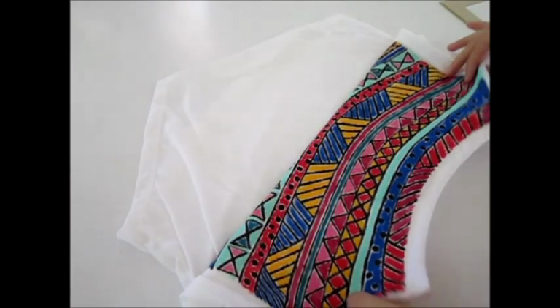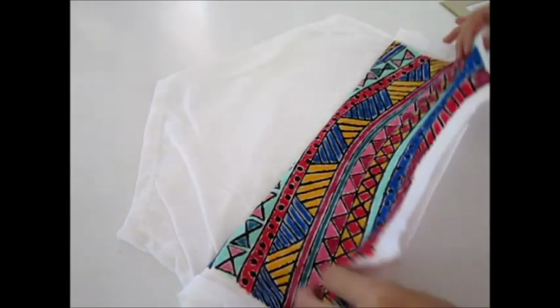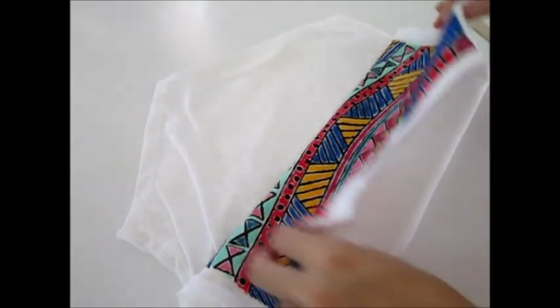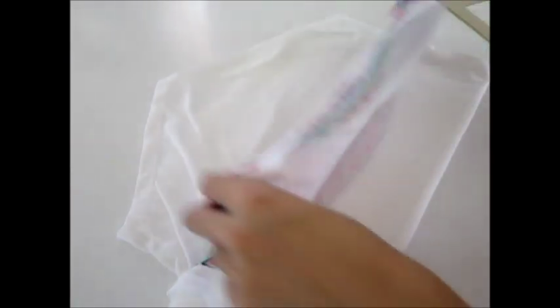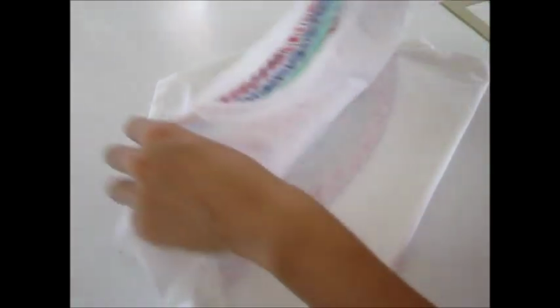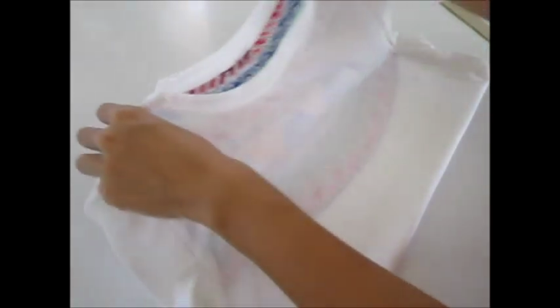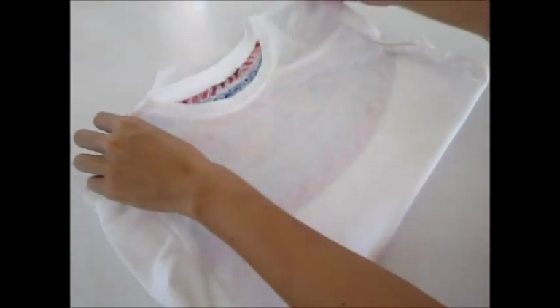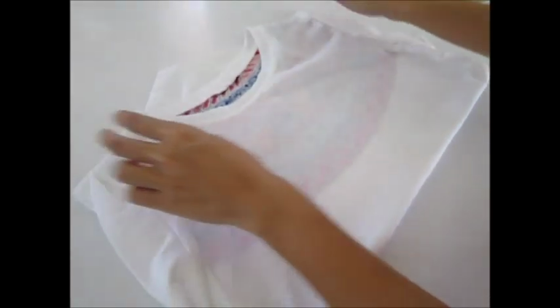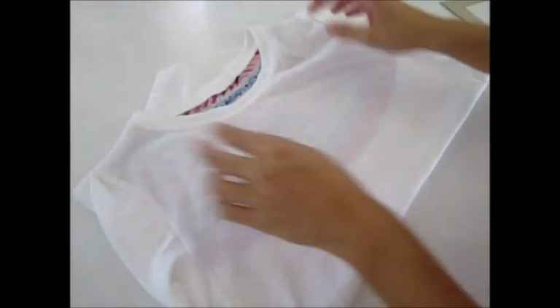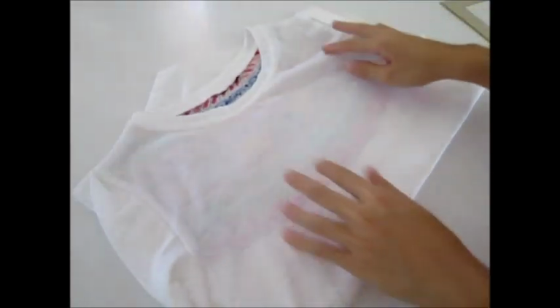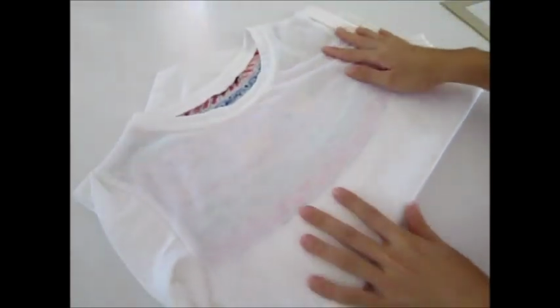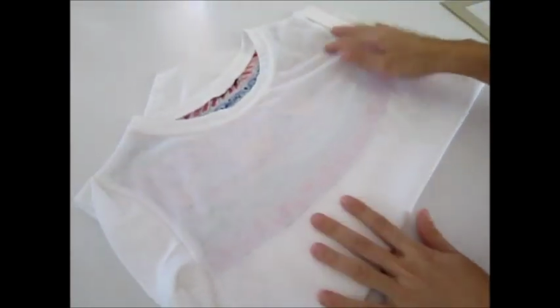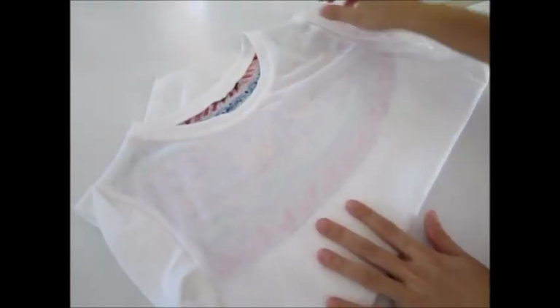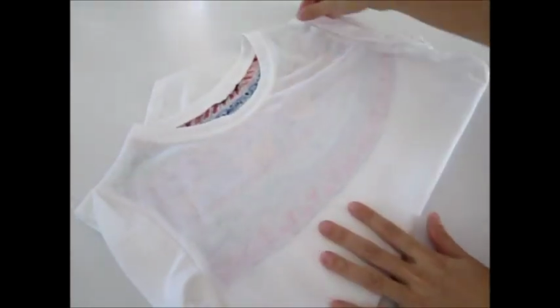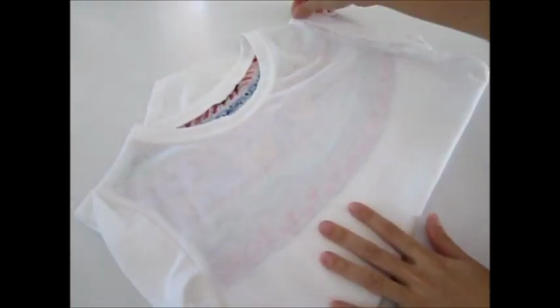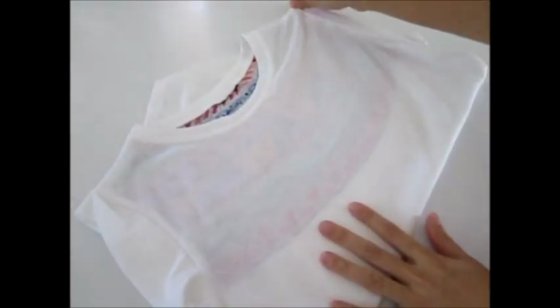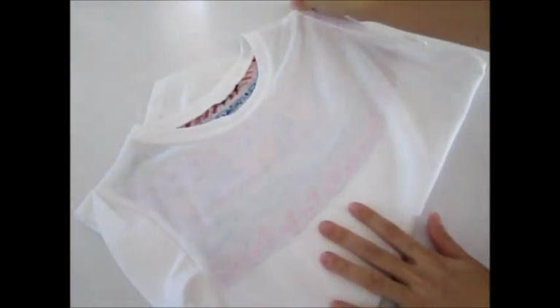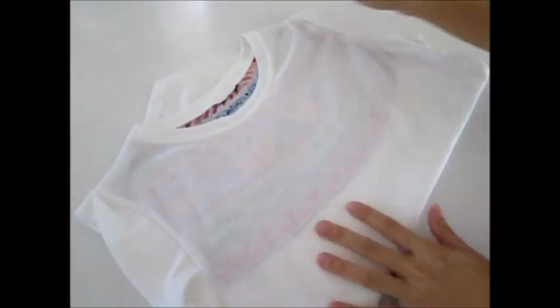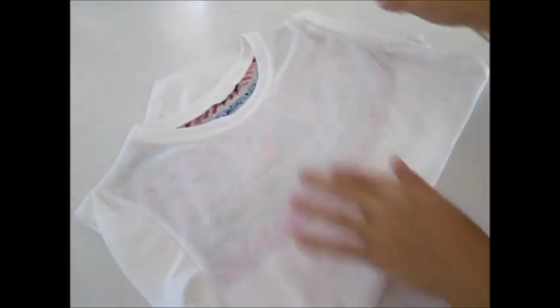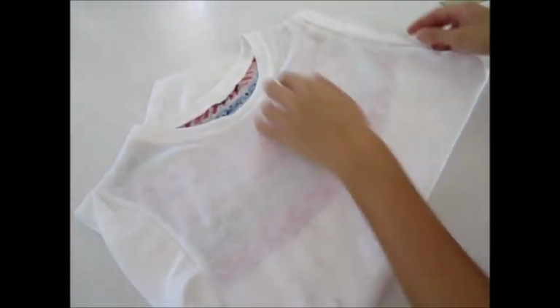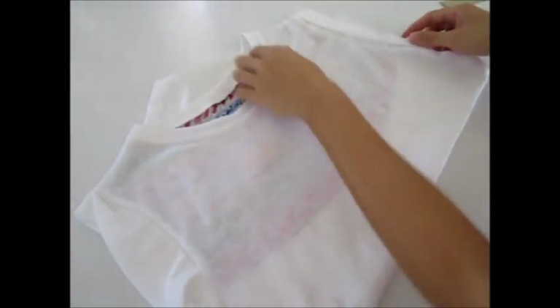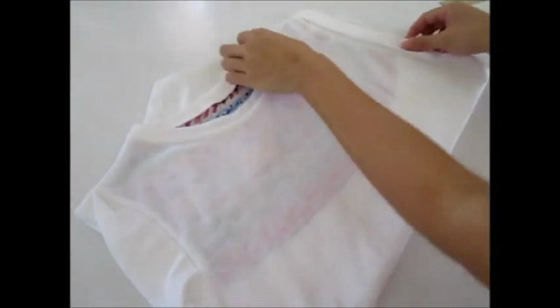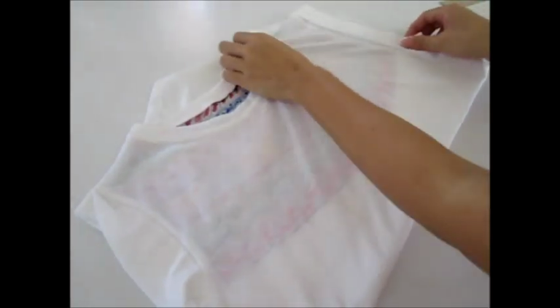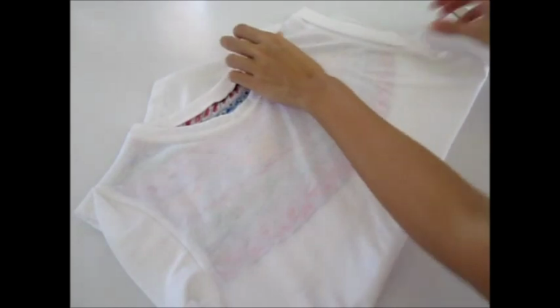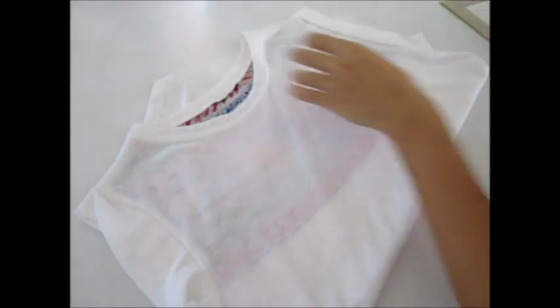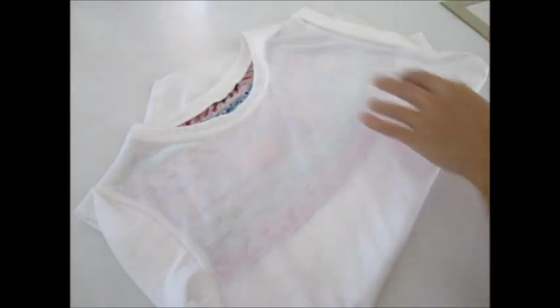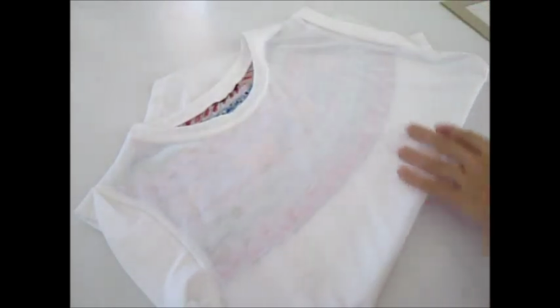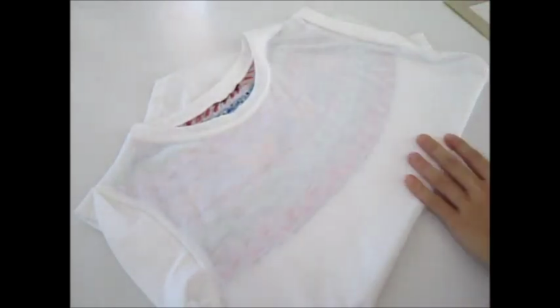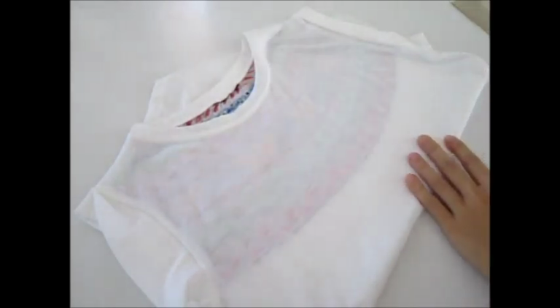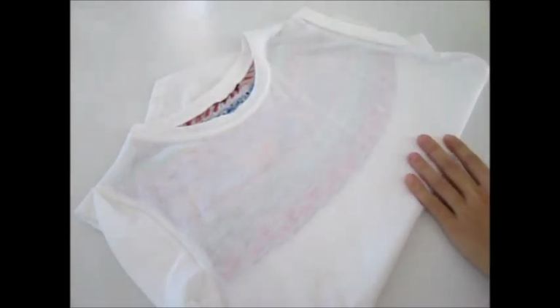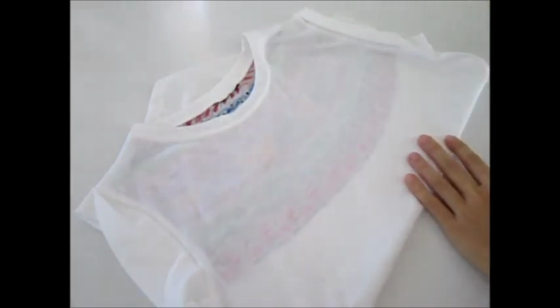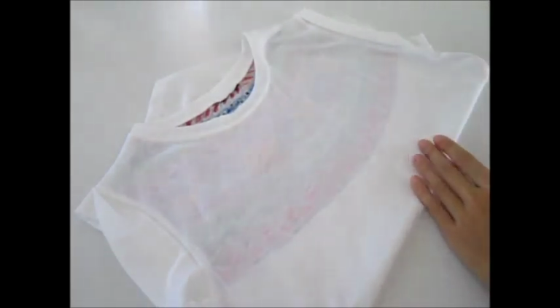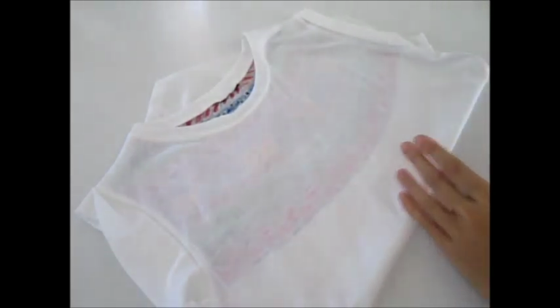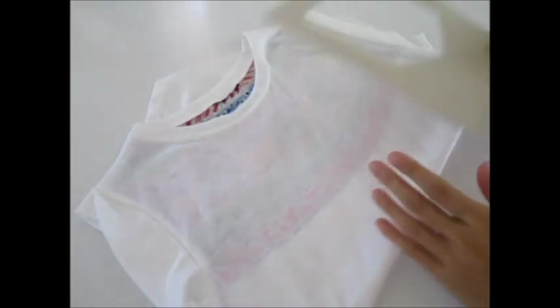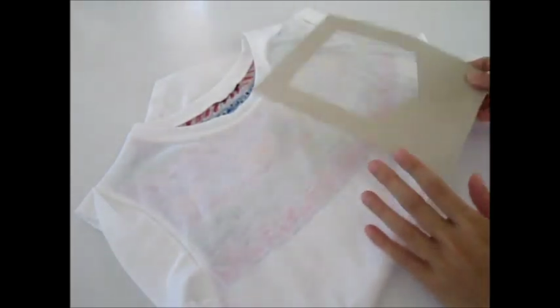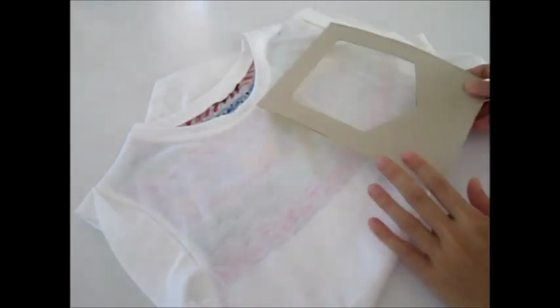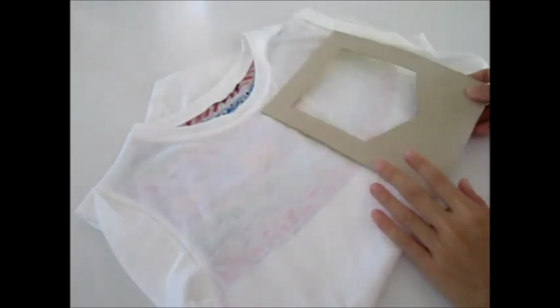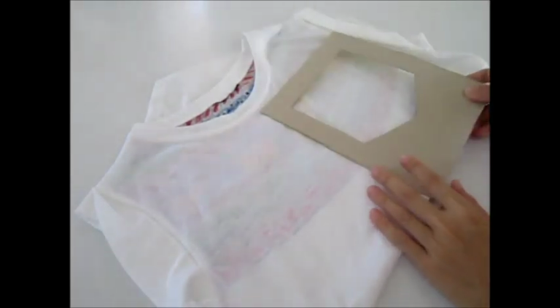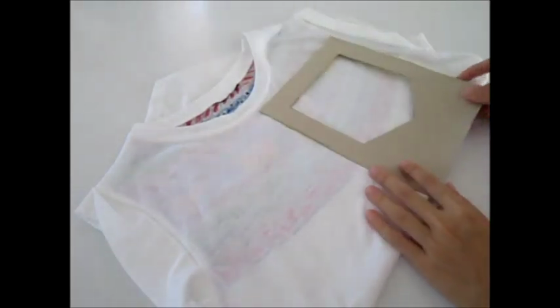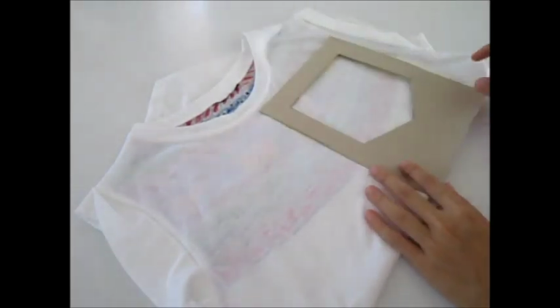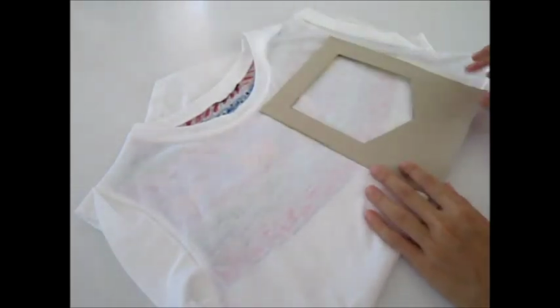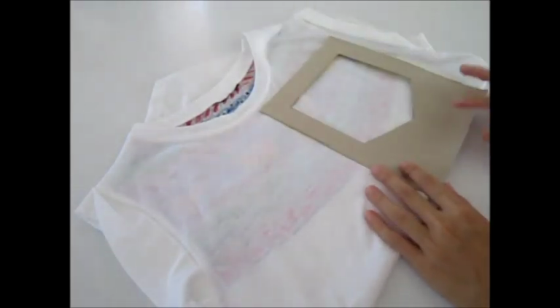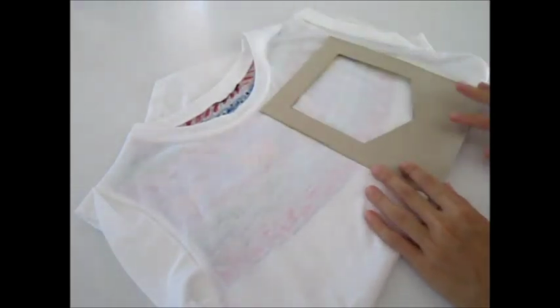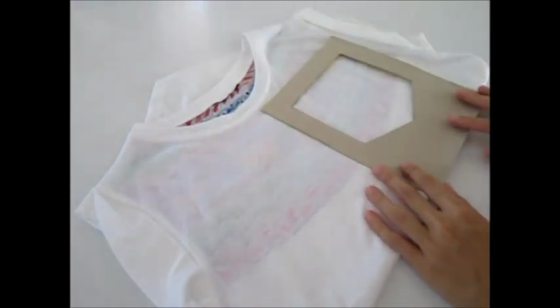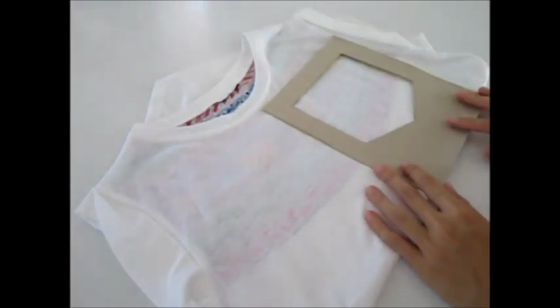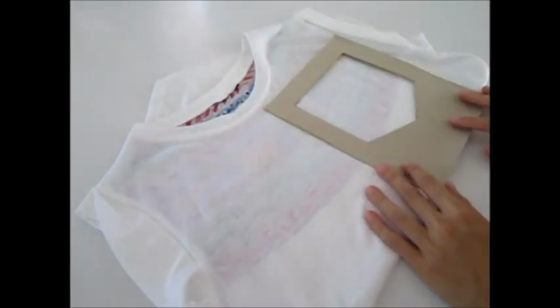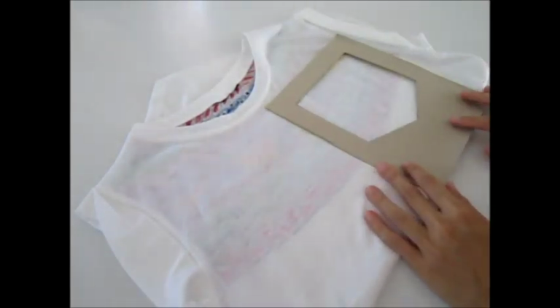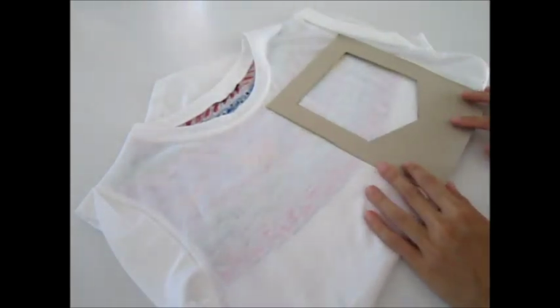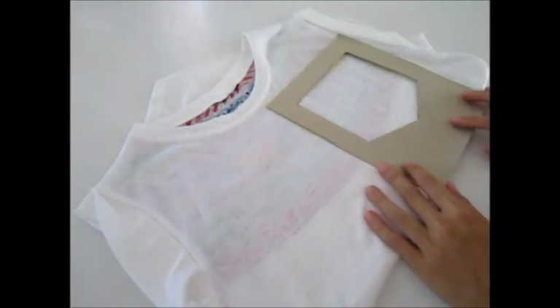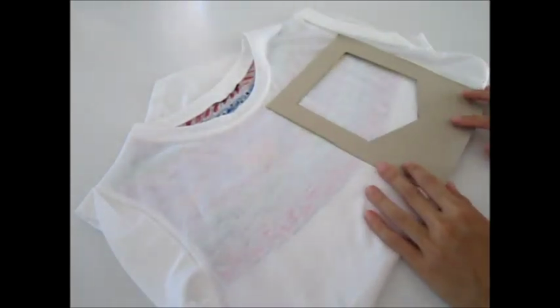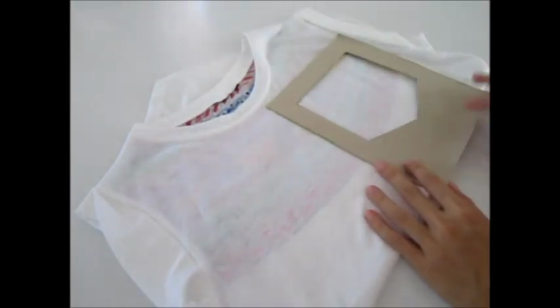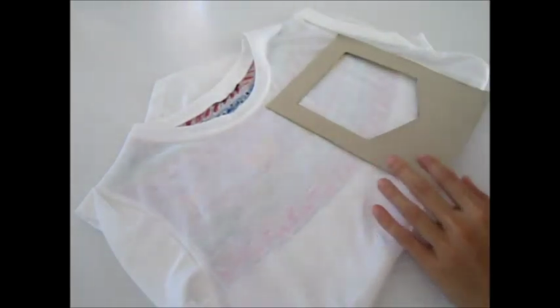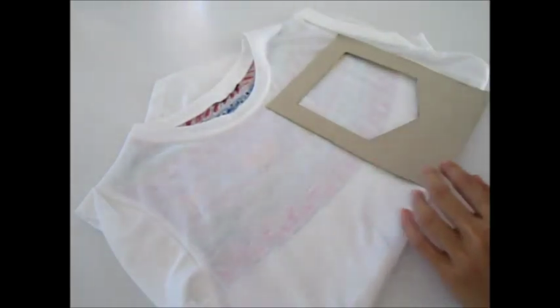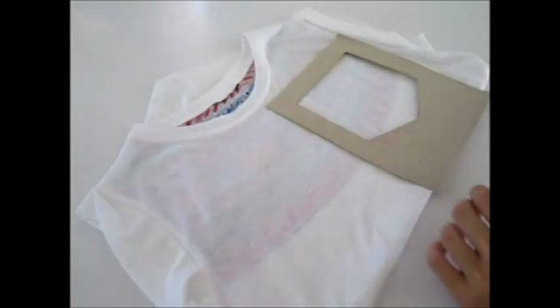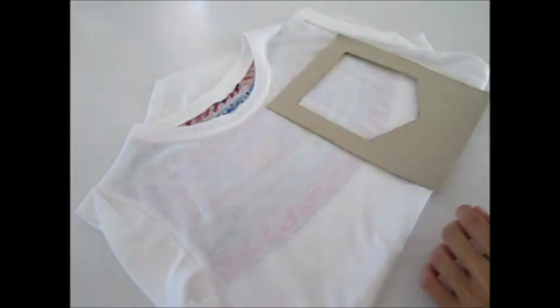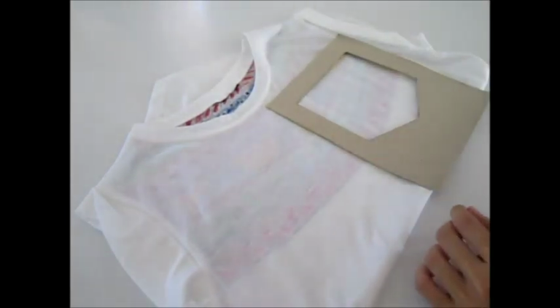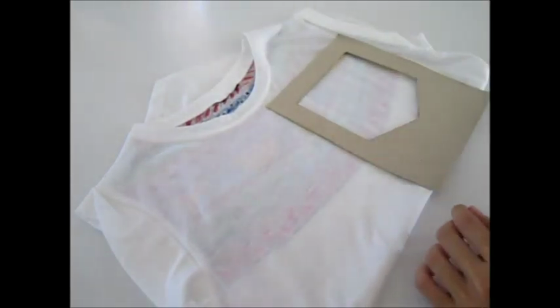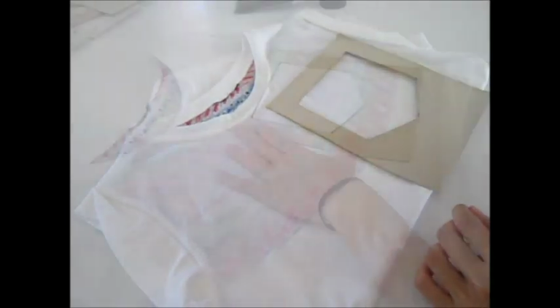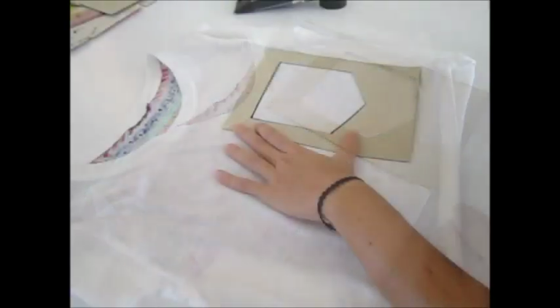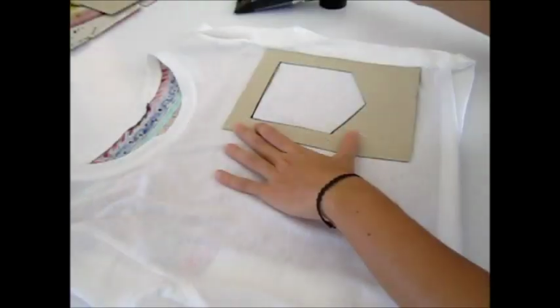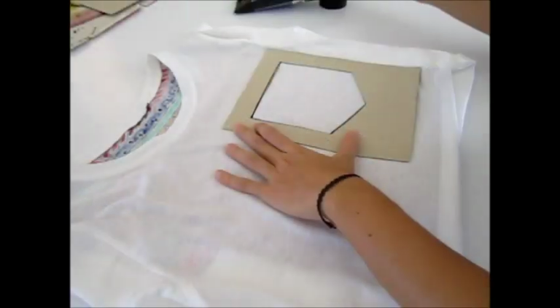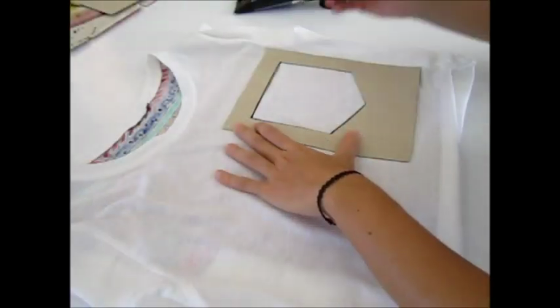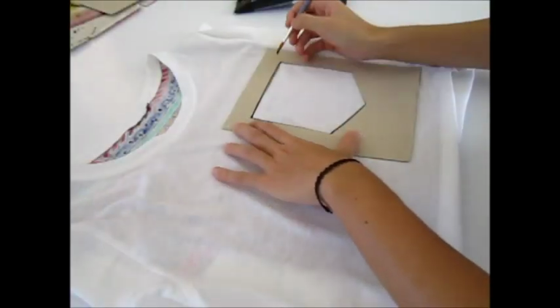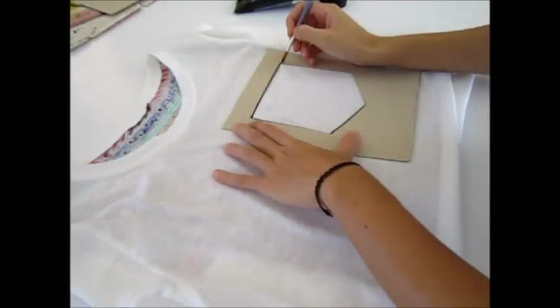Finally, I finished by painting a pocket on the front side.